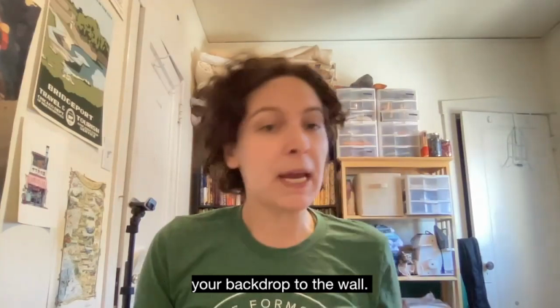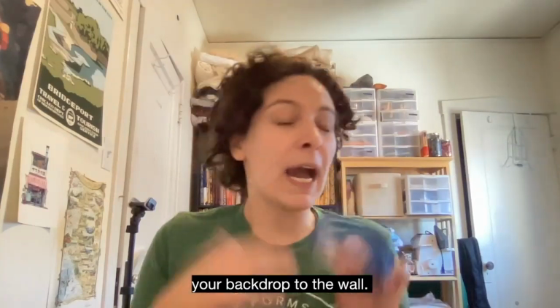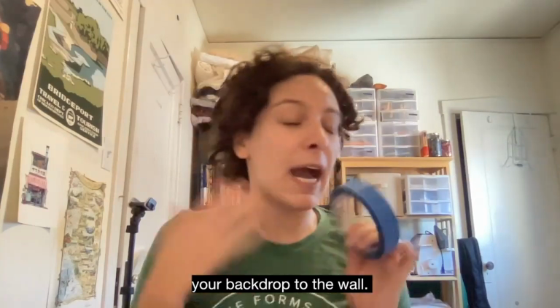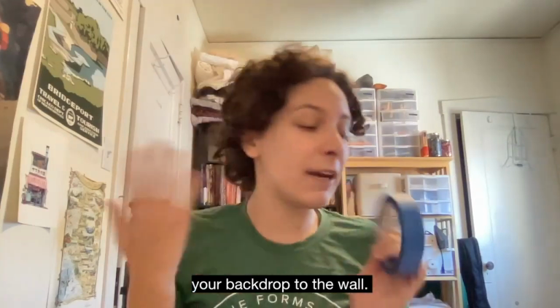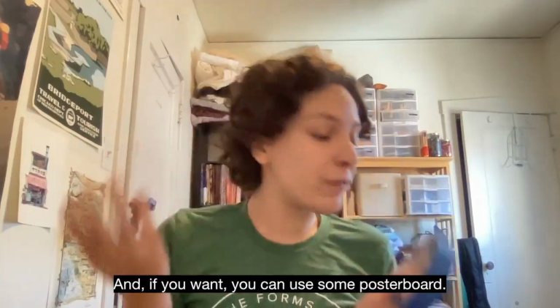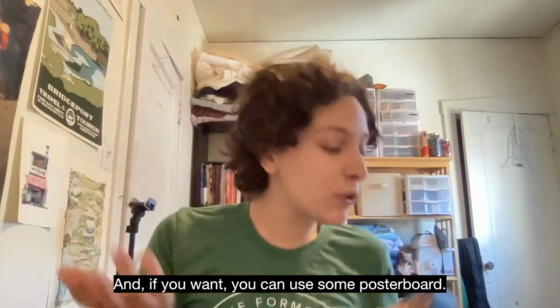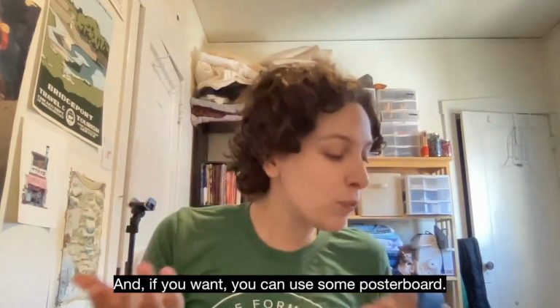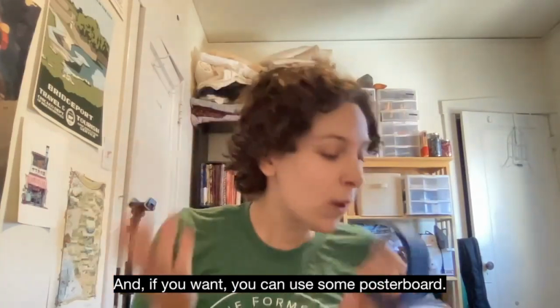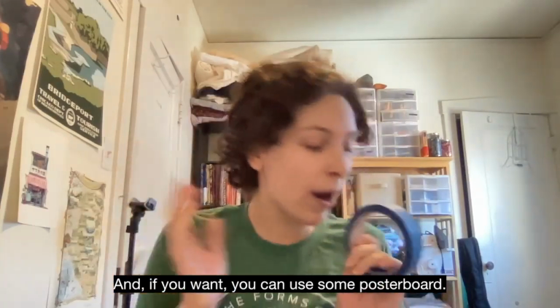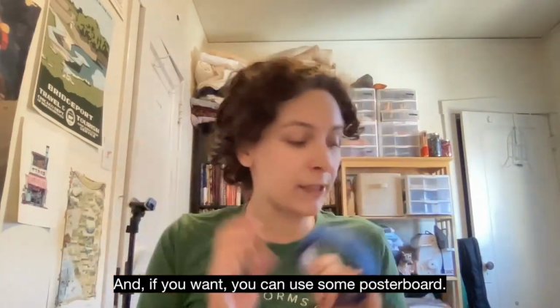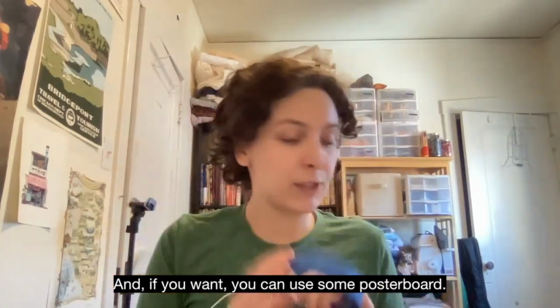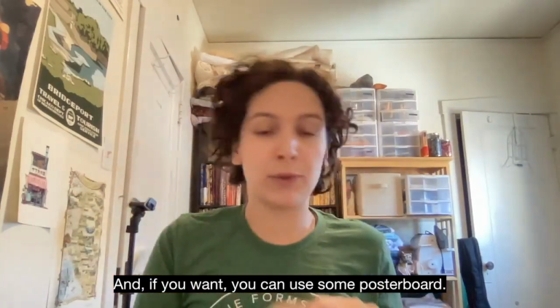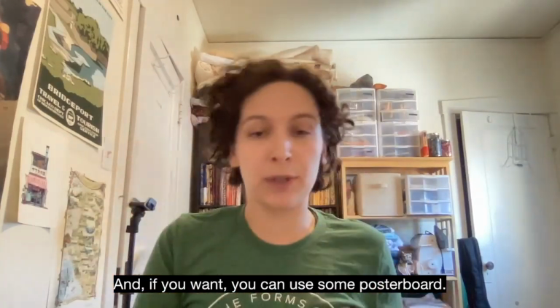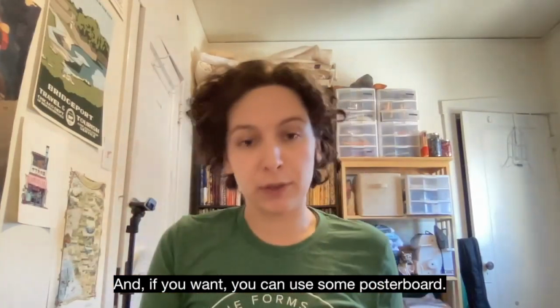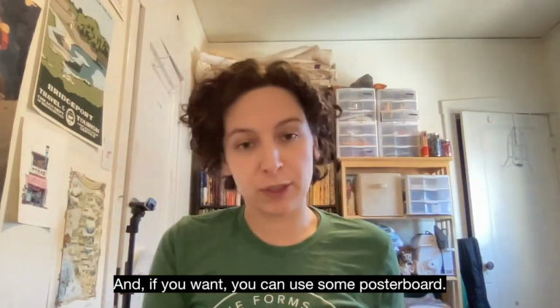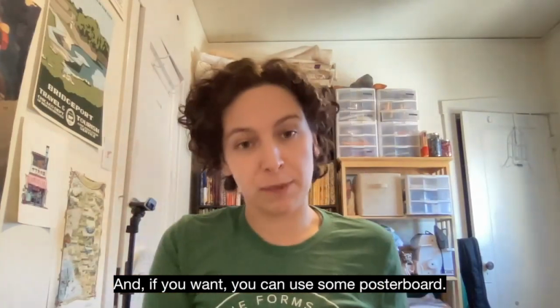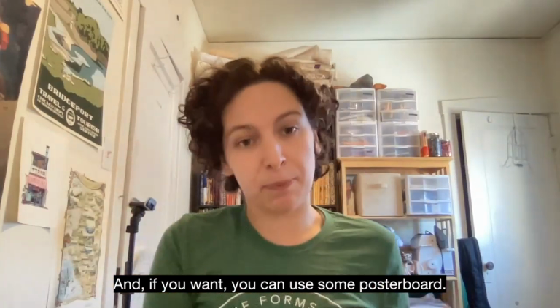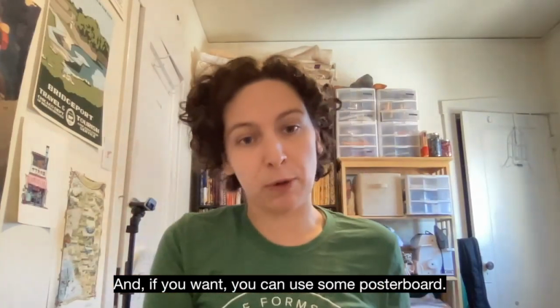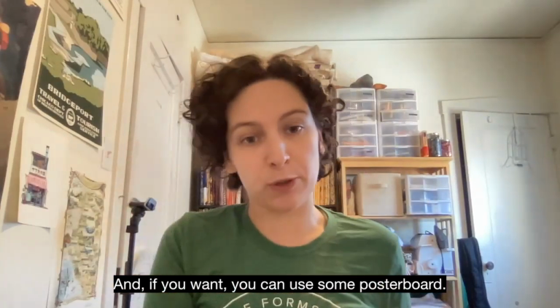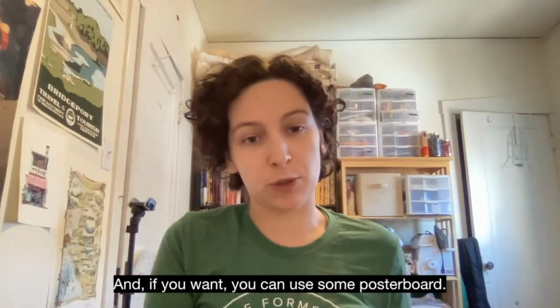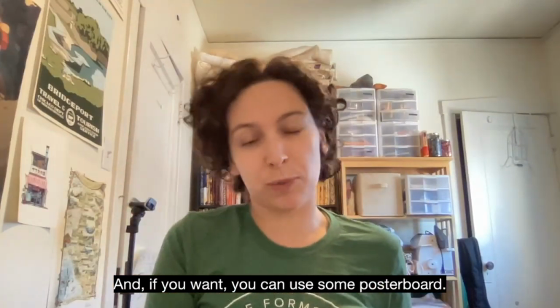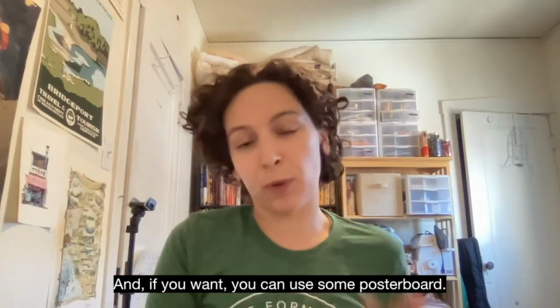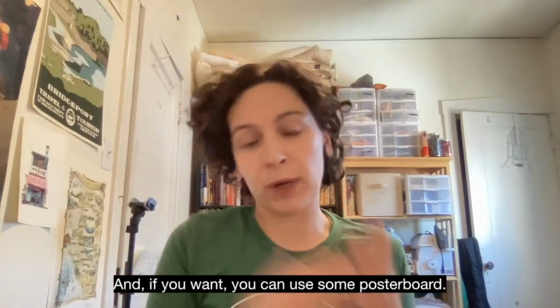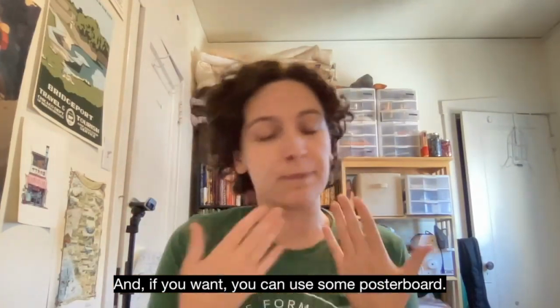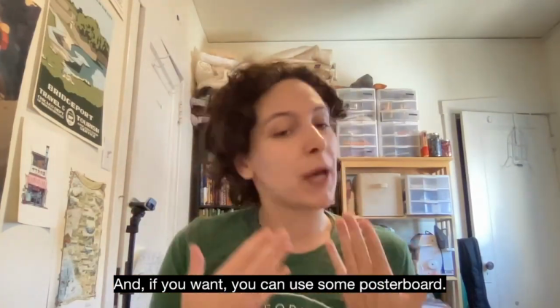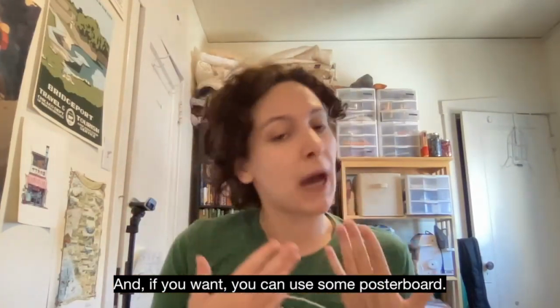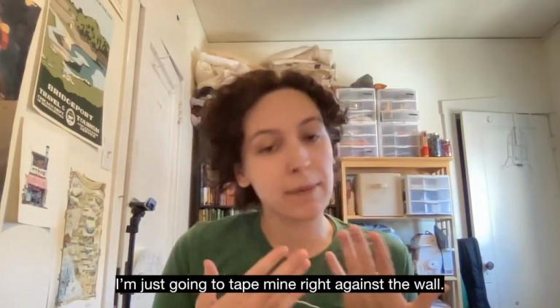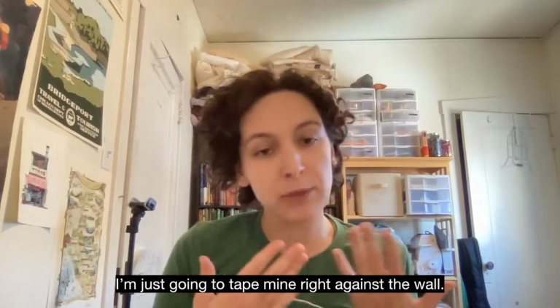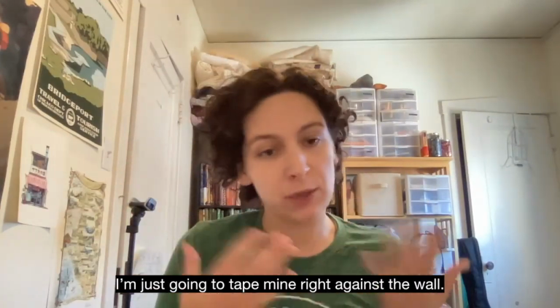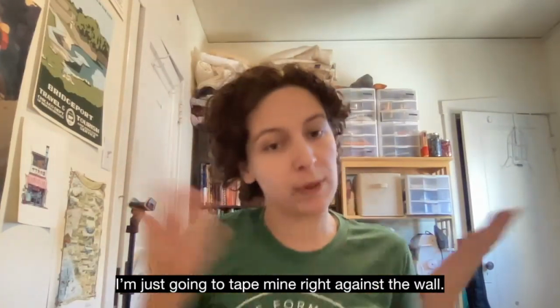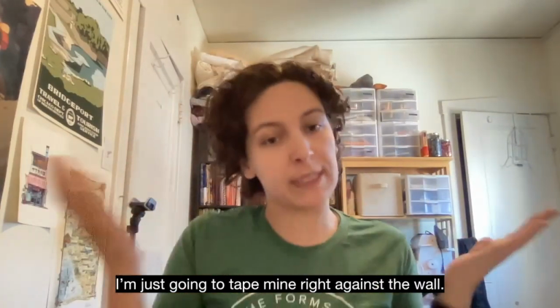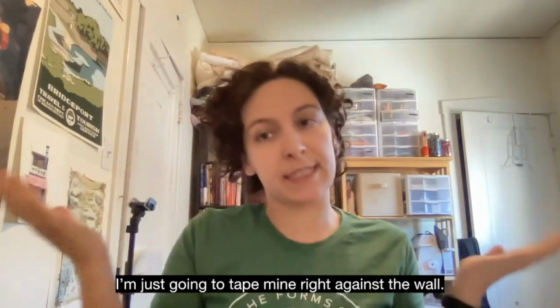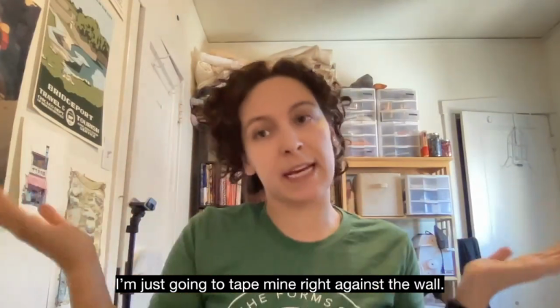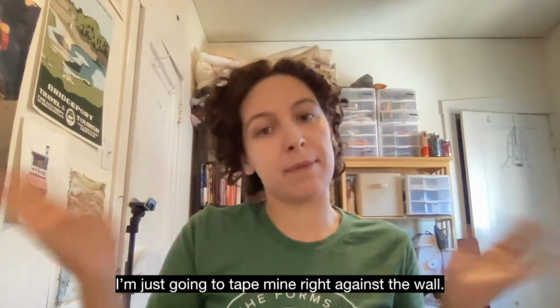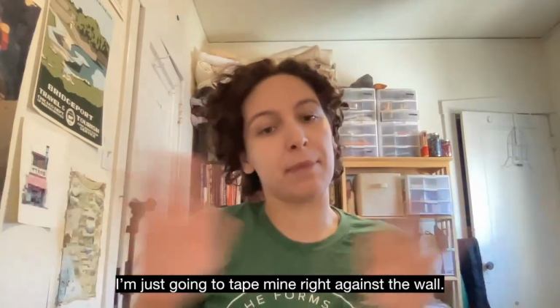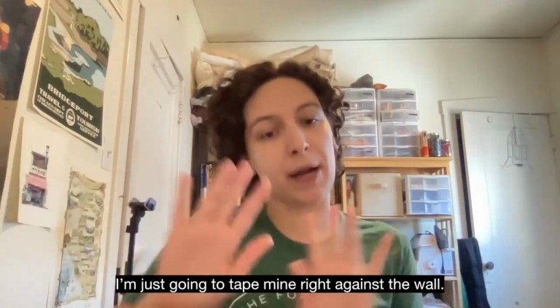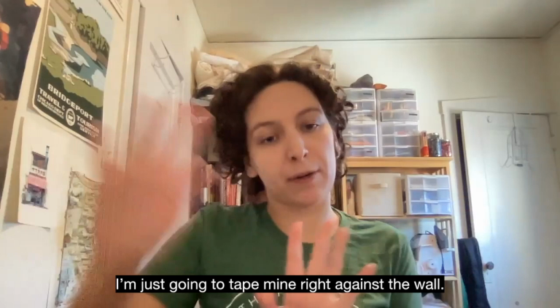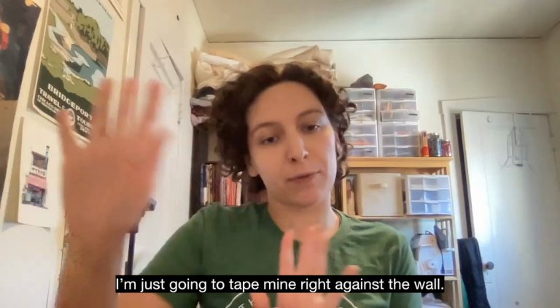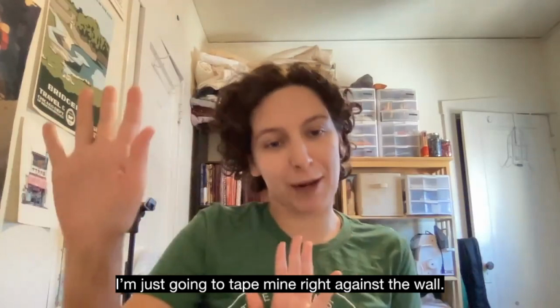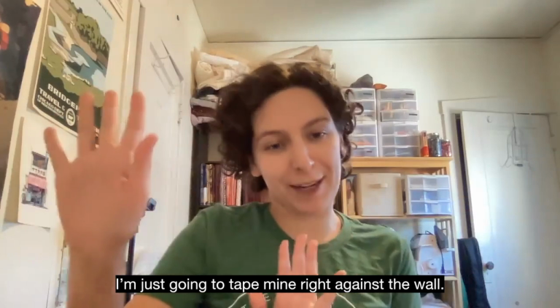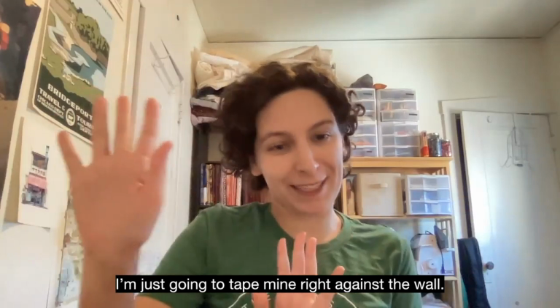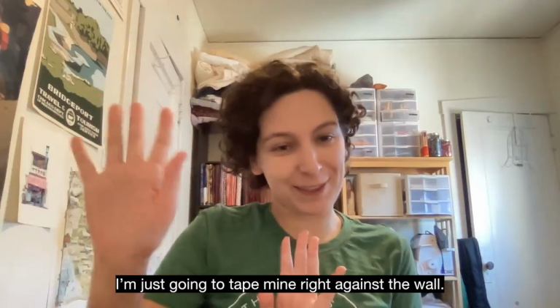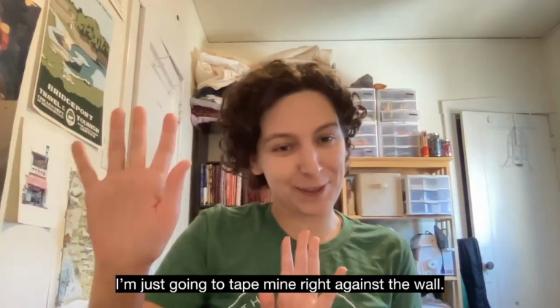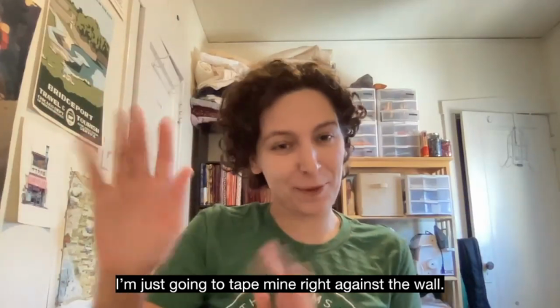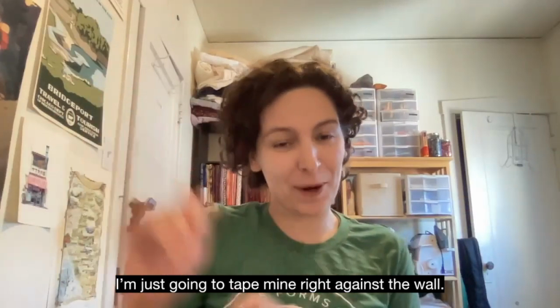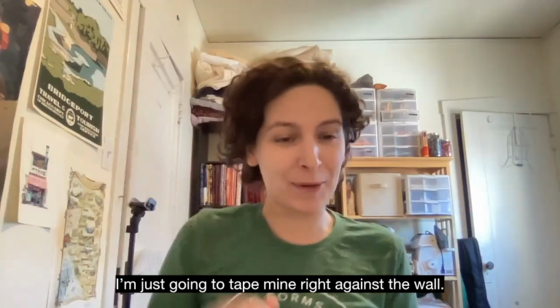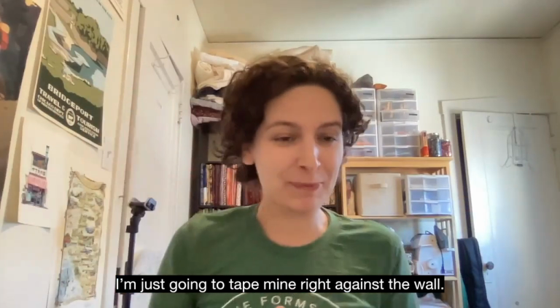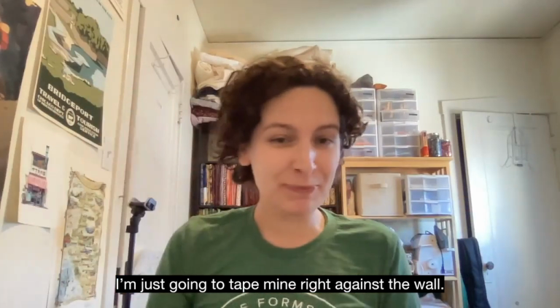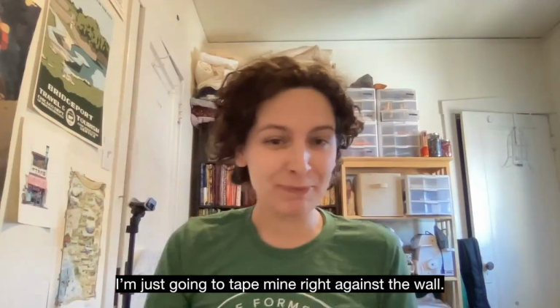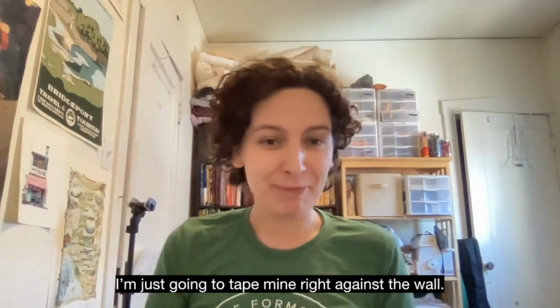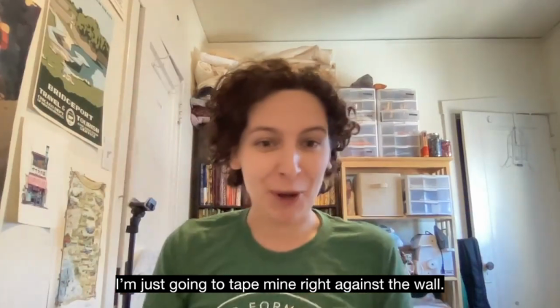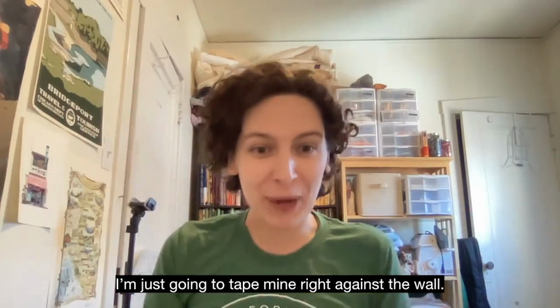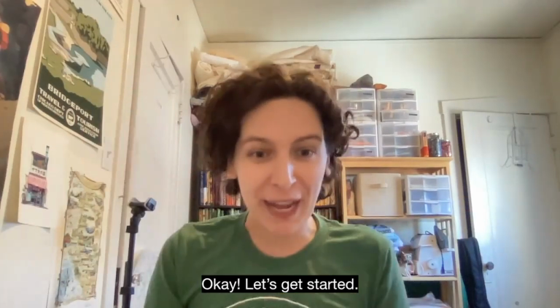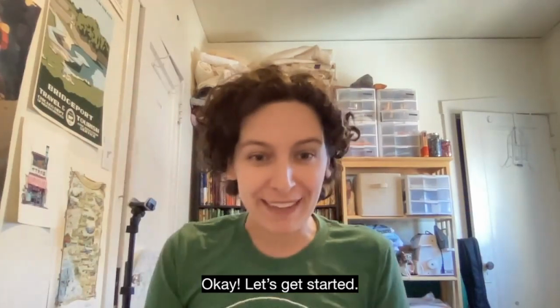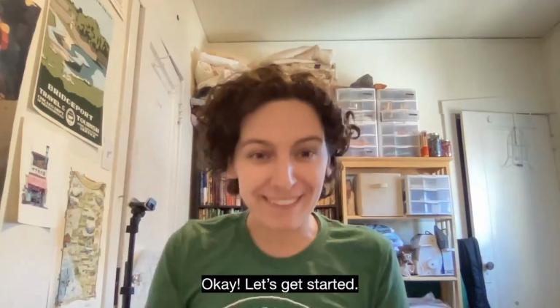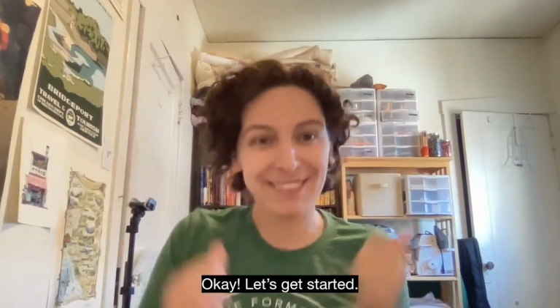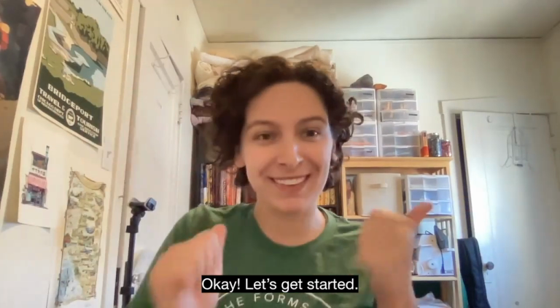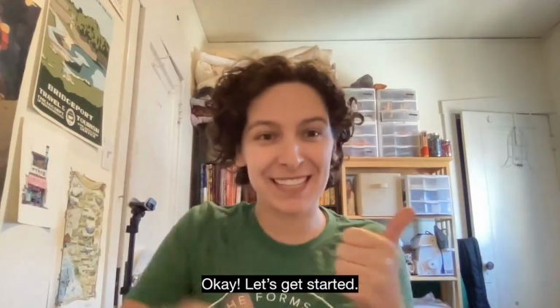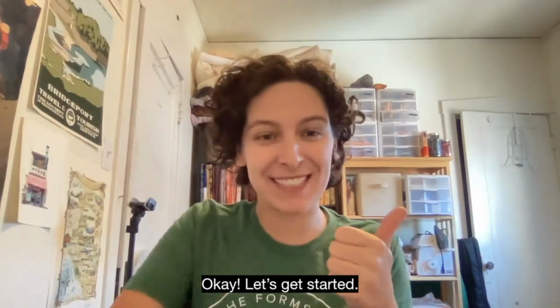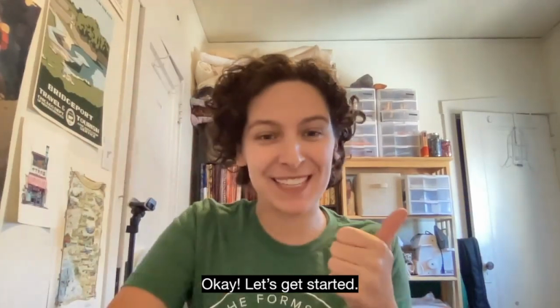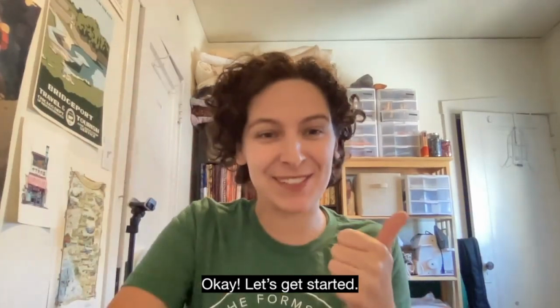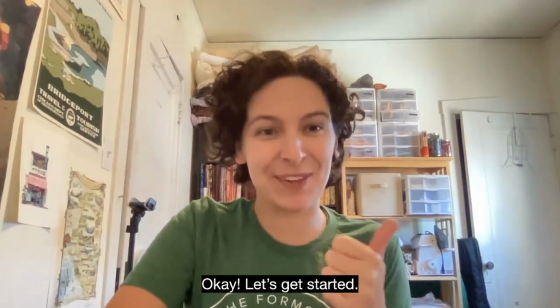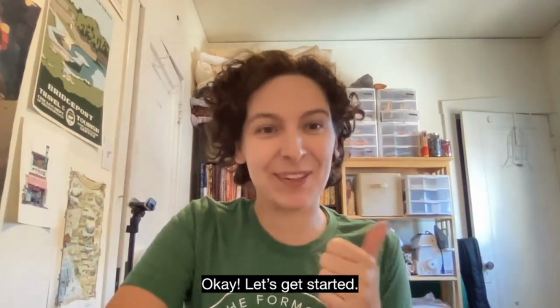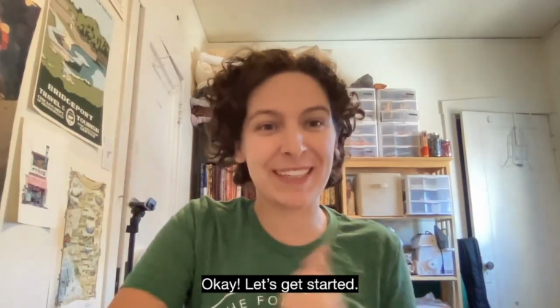And if you want, you can use some poster board. I'm just going to tape mine right against the wall. Okay, let's get started.